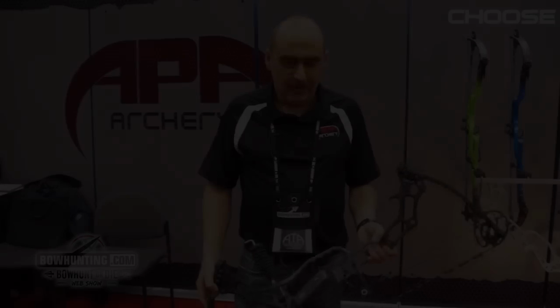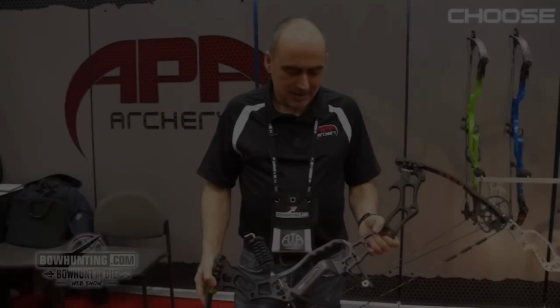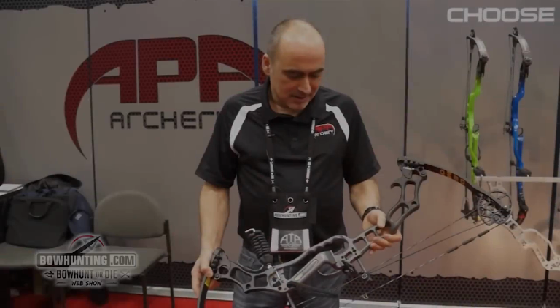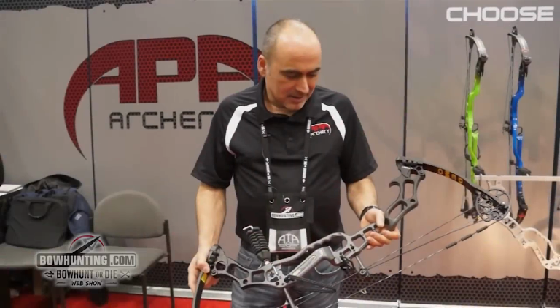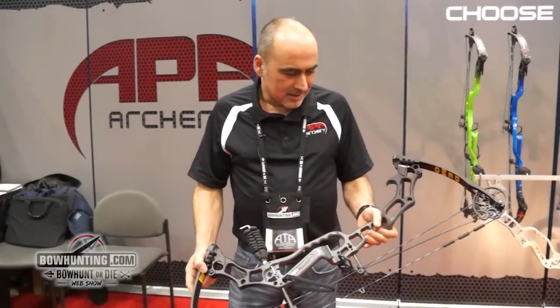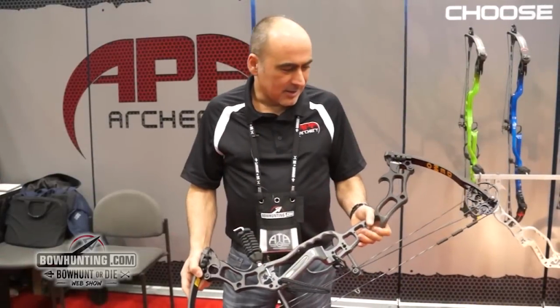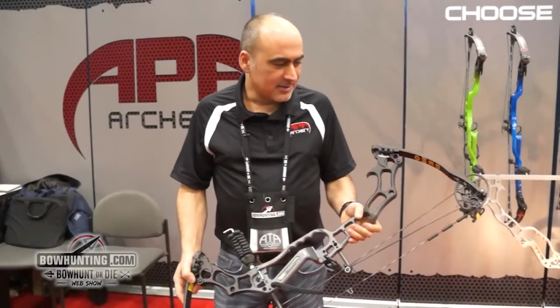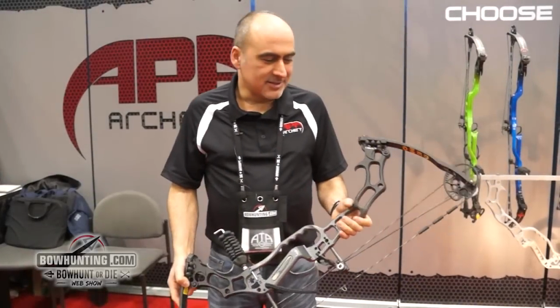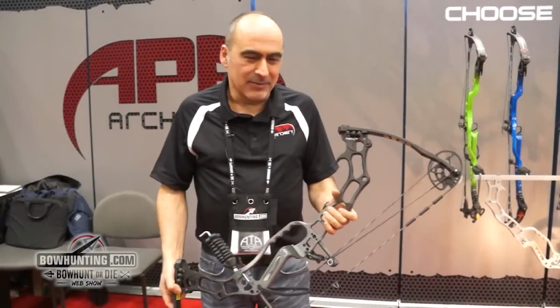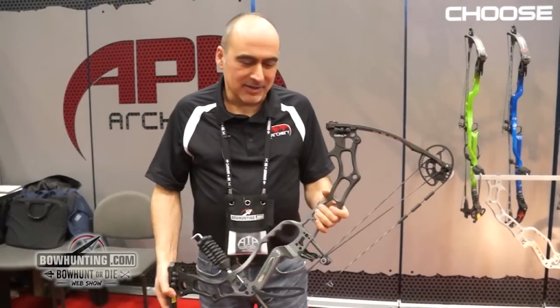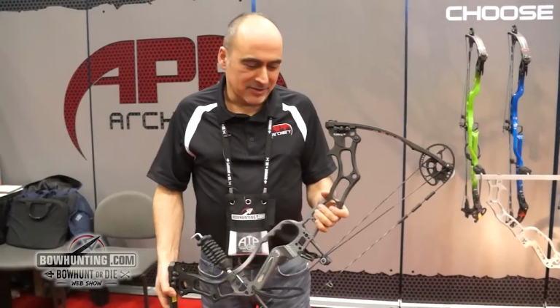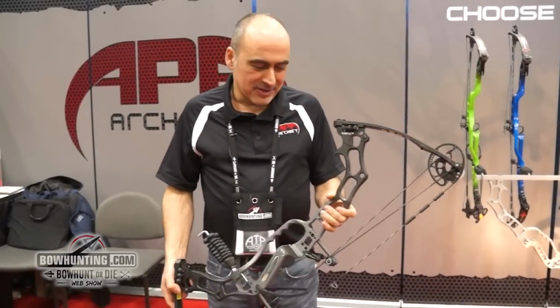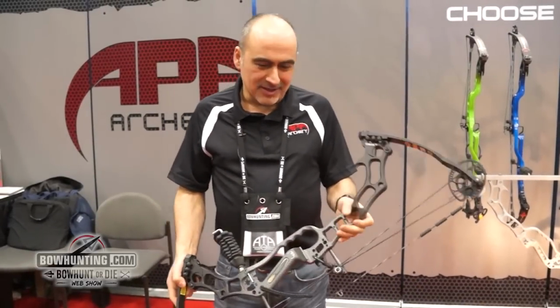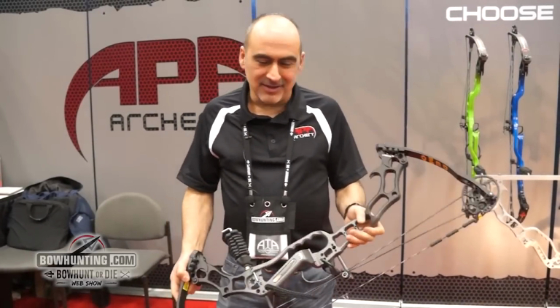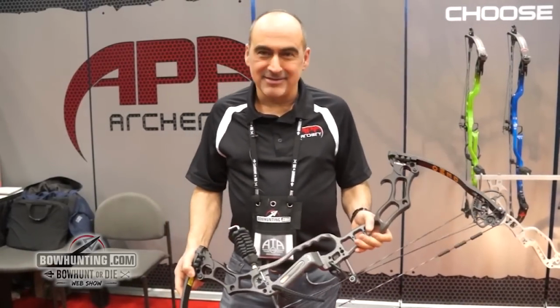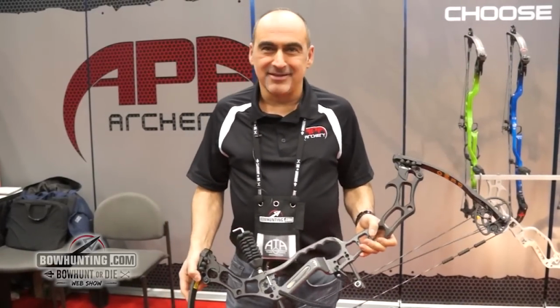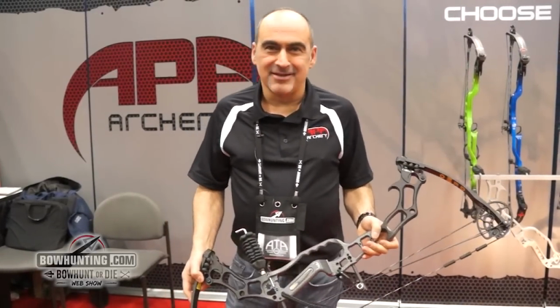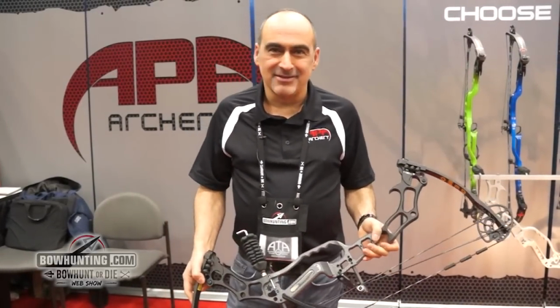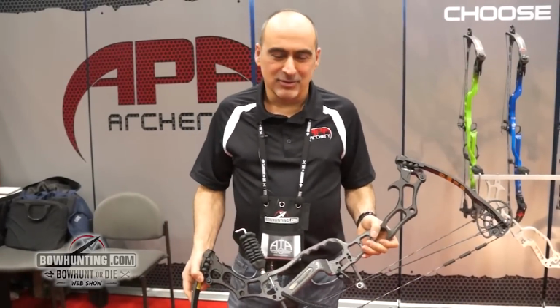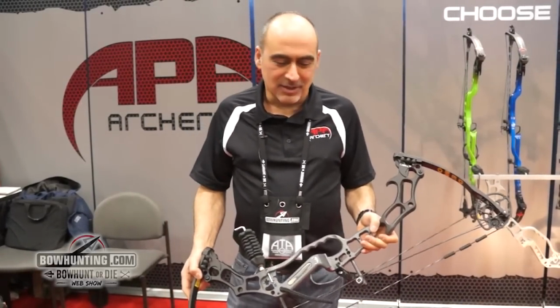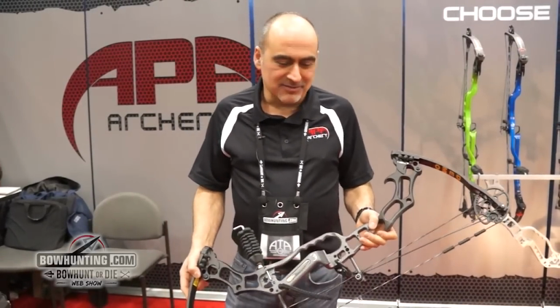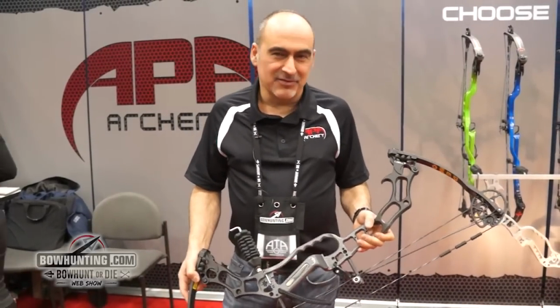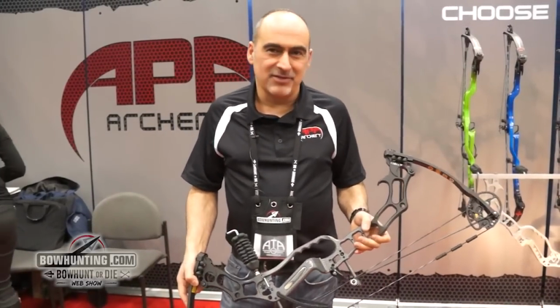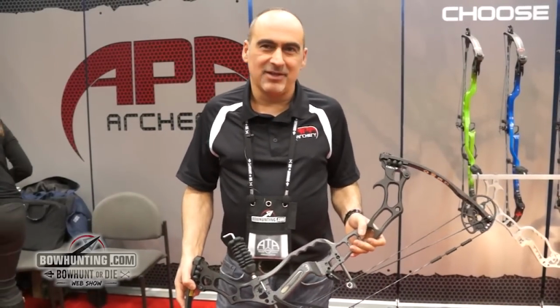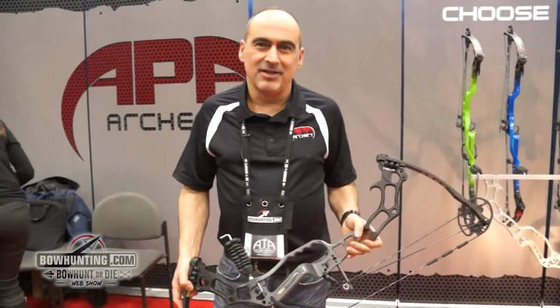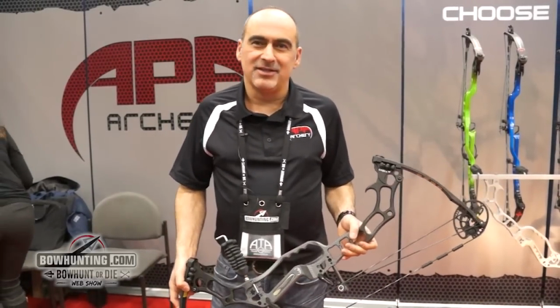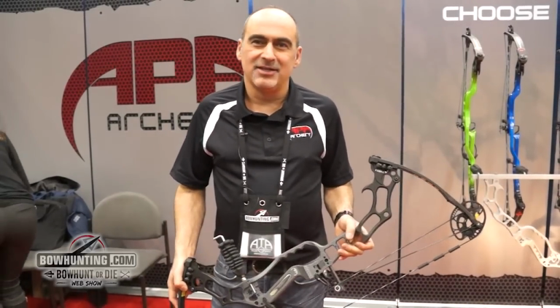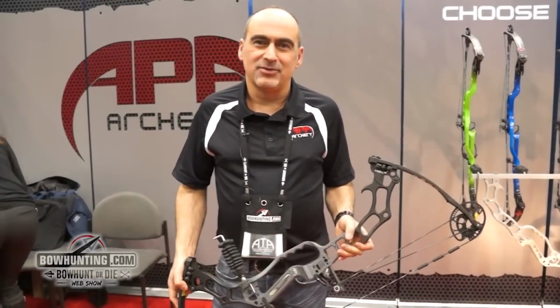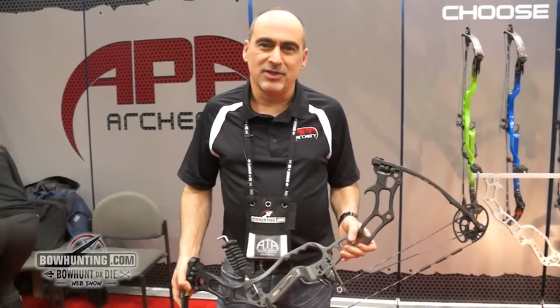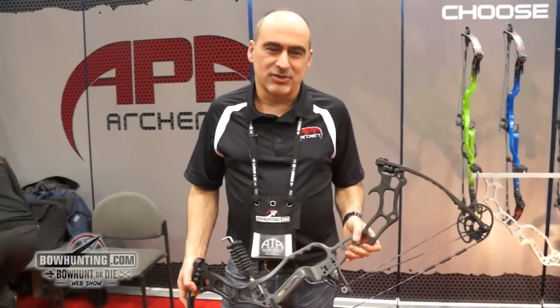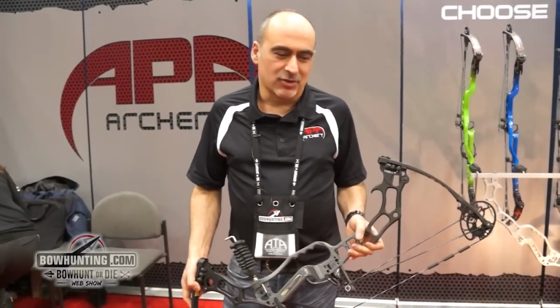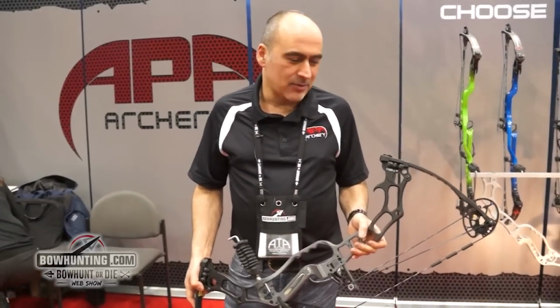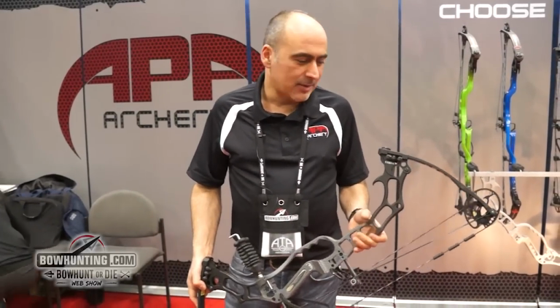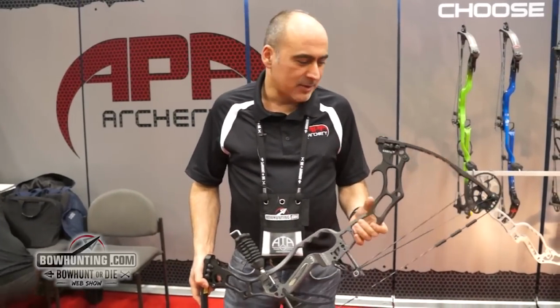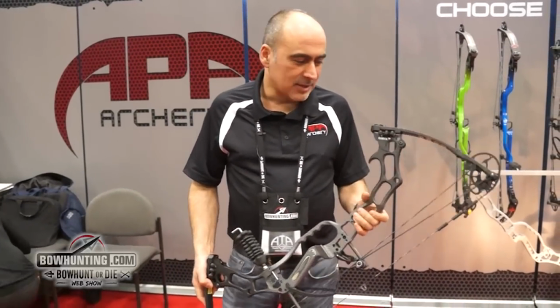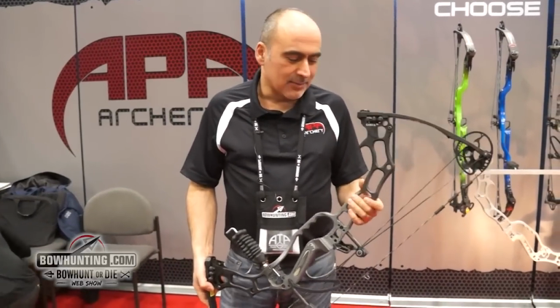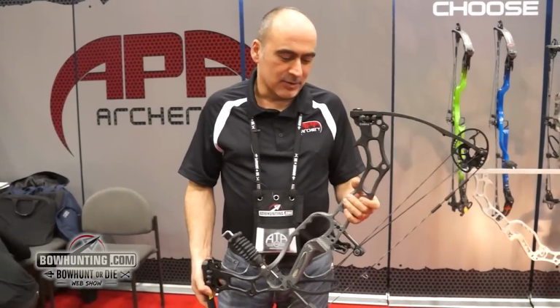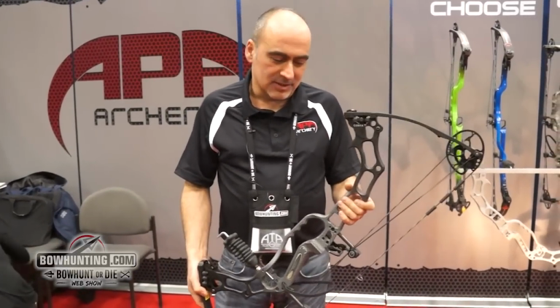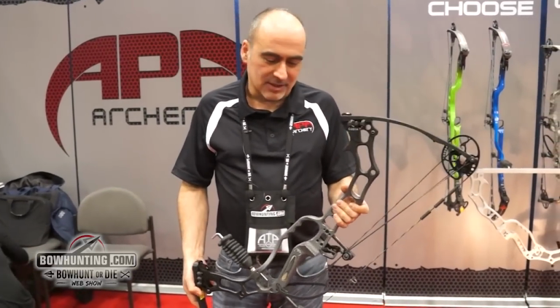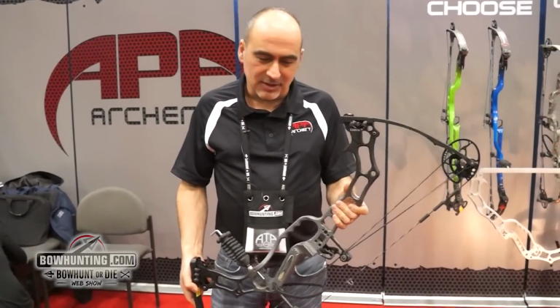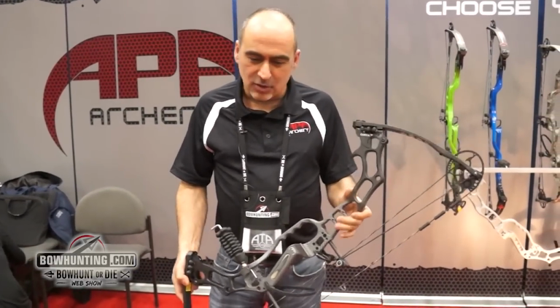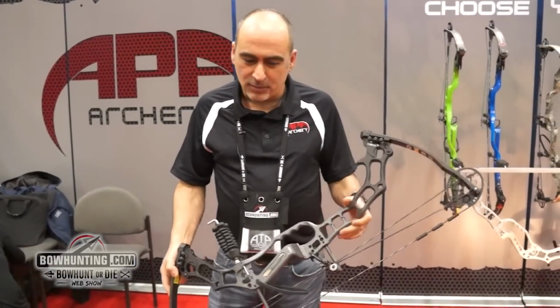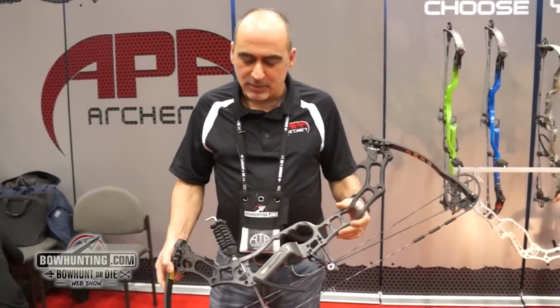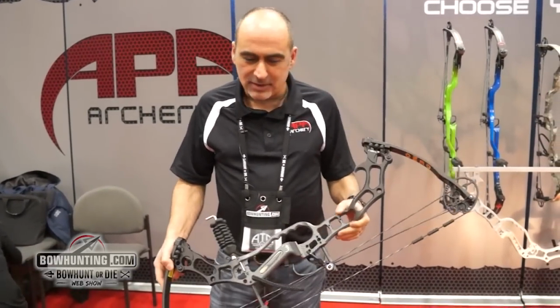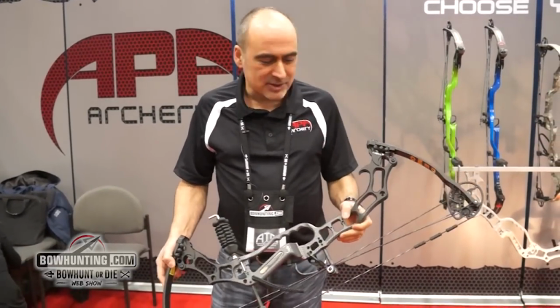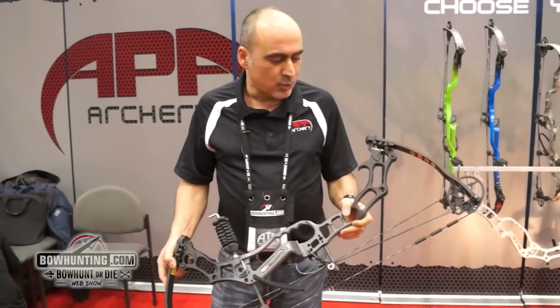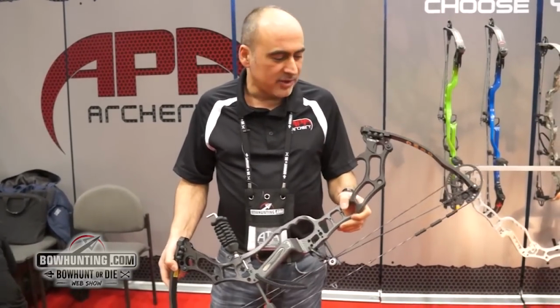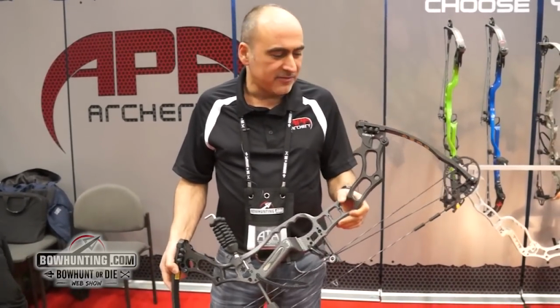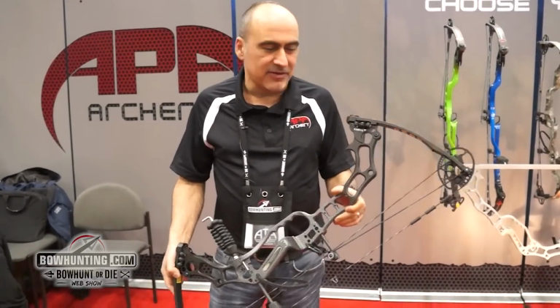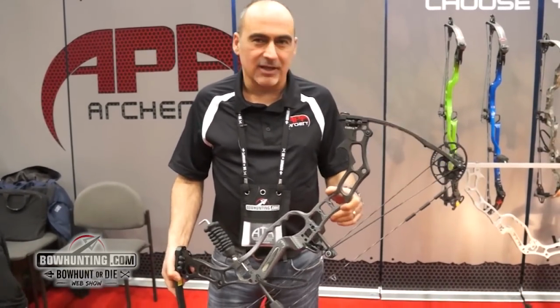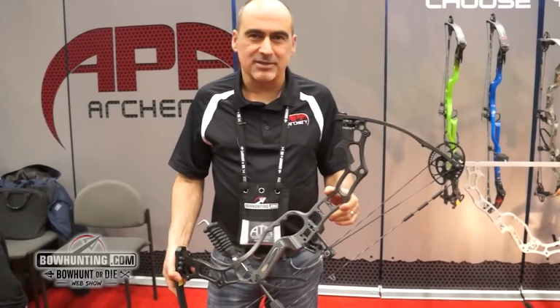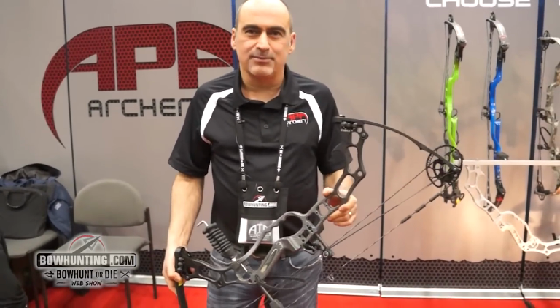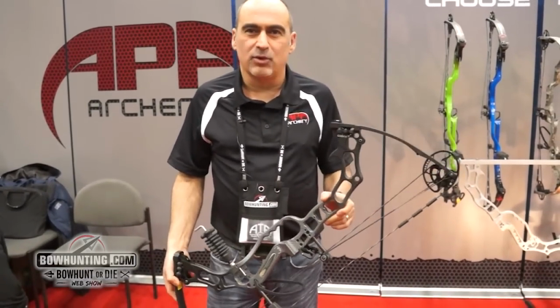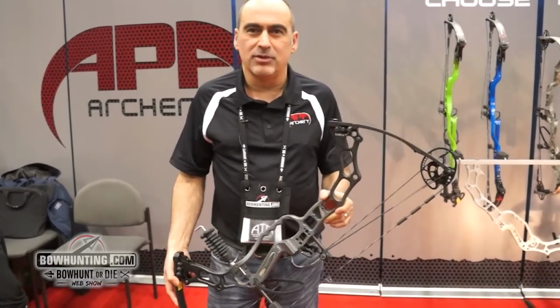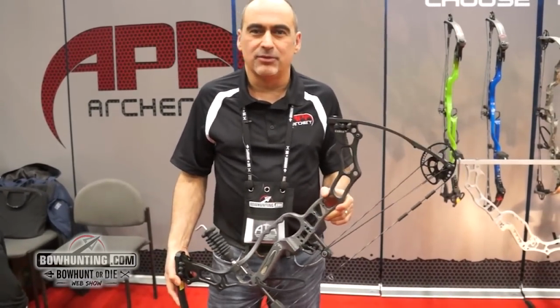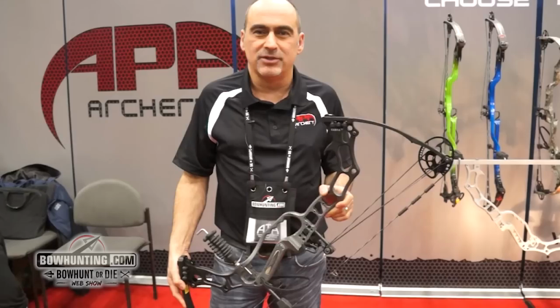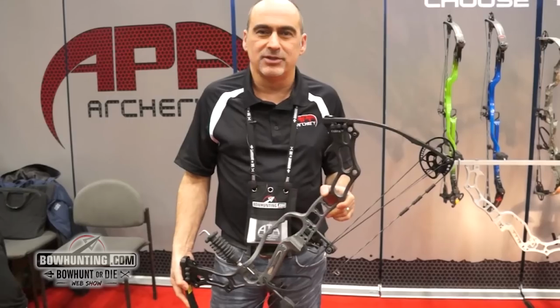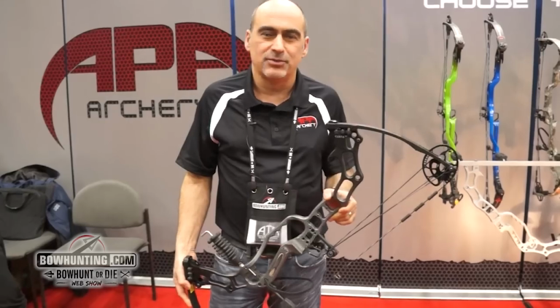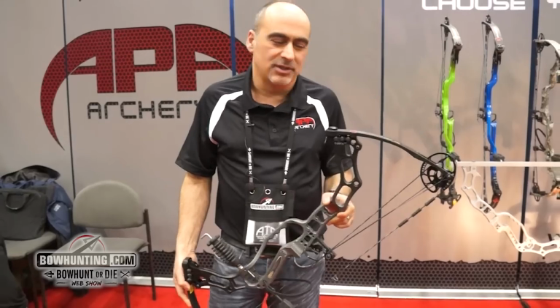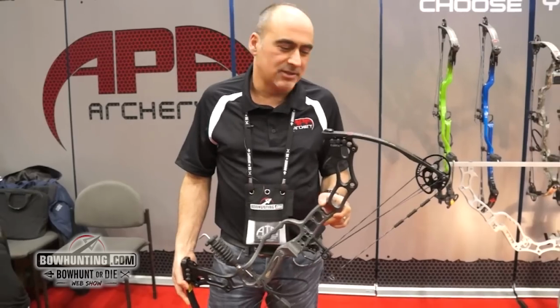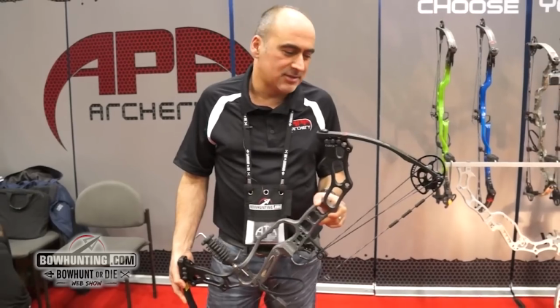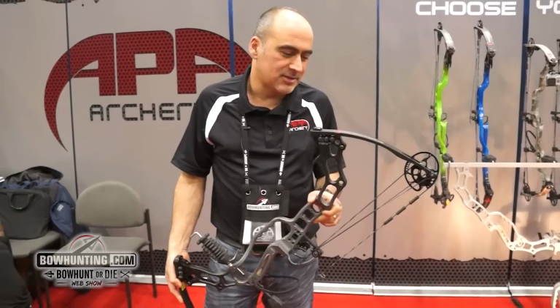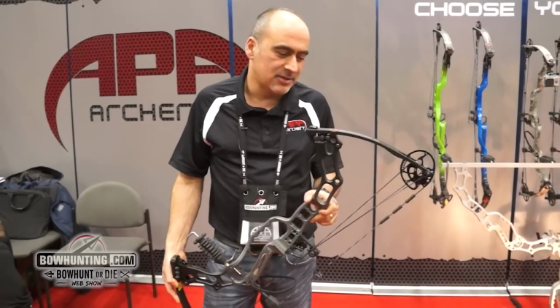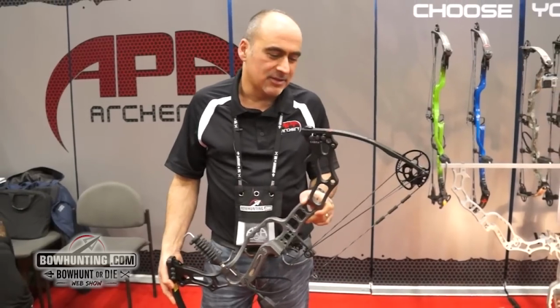Hey, it's Nabal here again at the 2015 ATE trade show. I'm going to talk about the King Cobra Twin Flex bow that we just released this year.